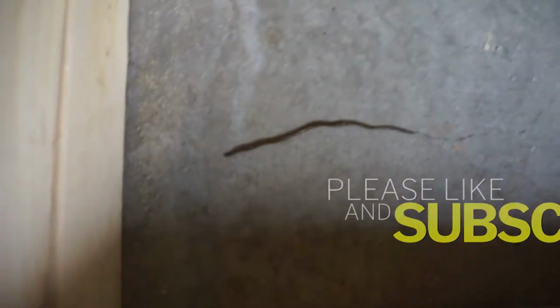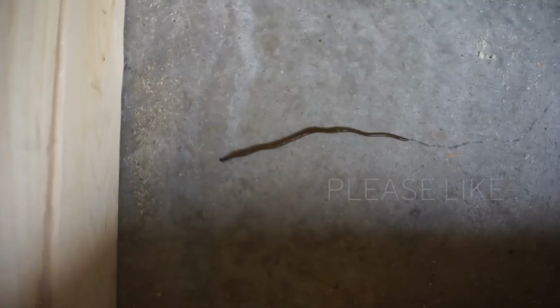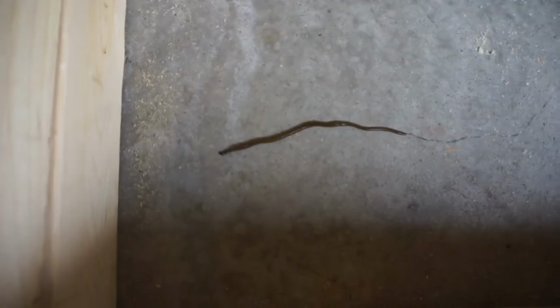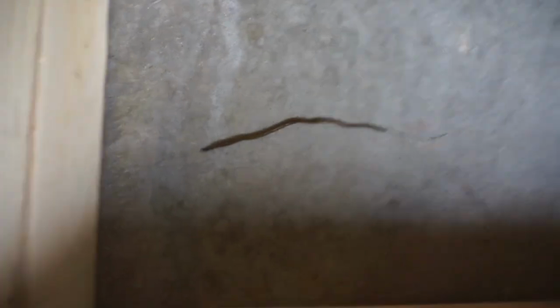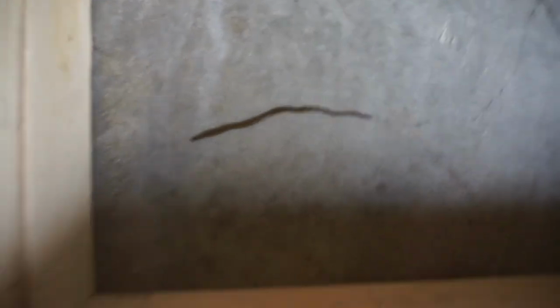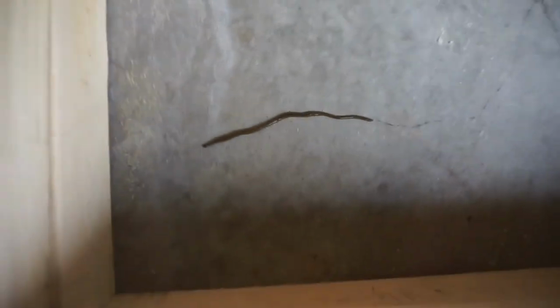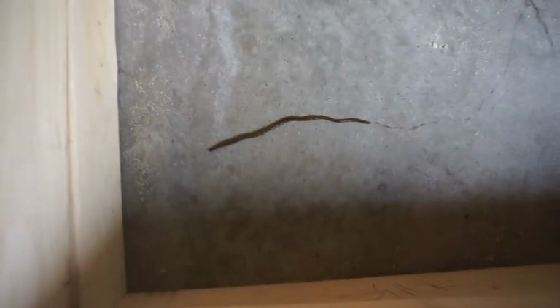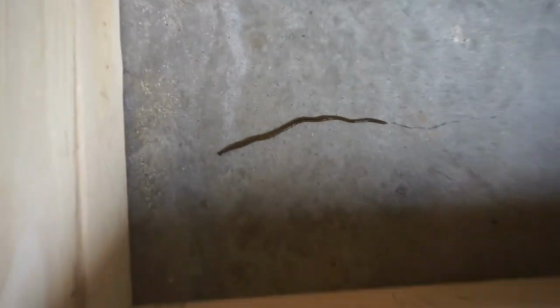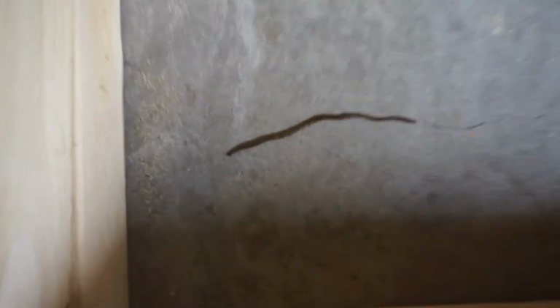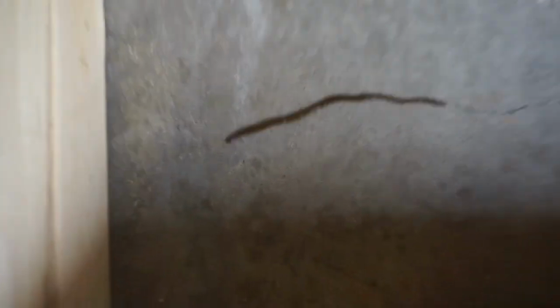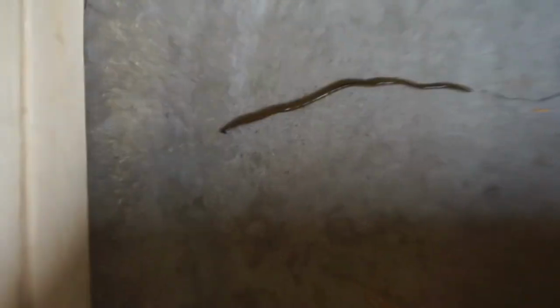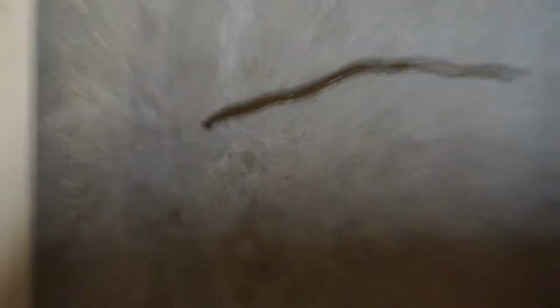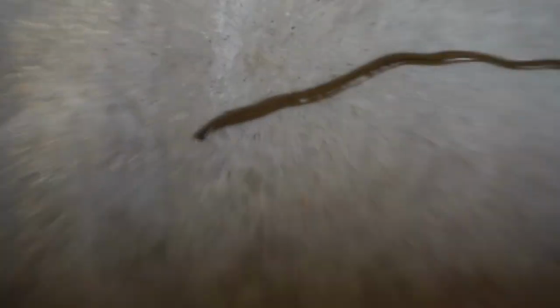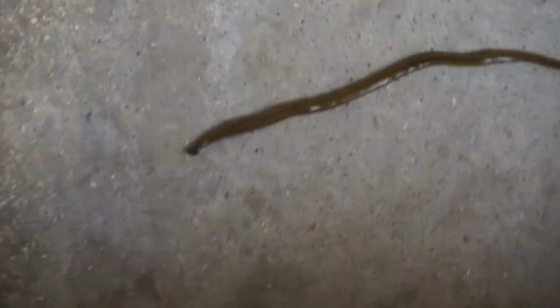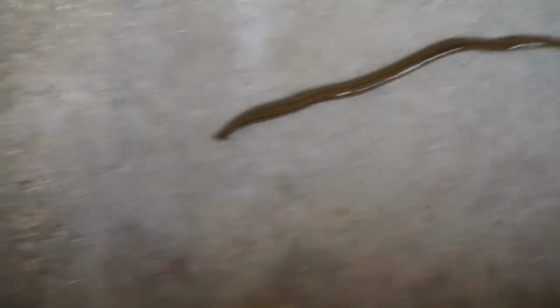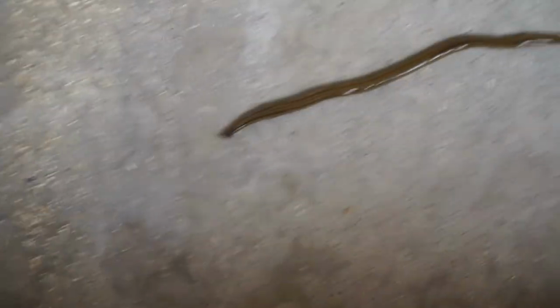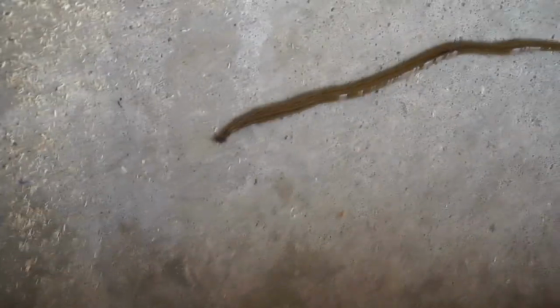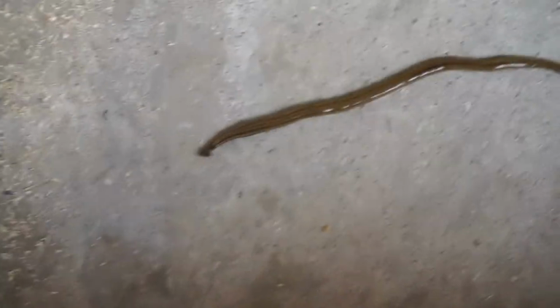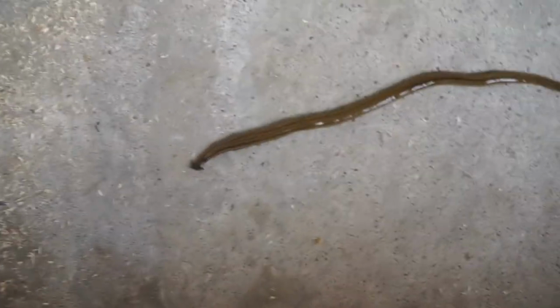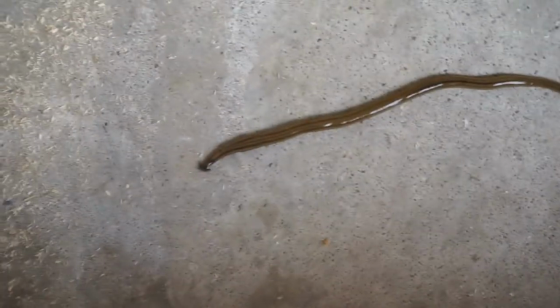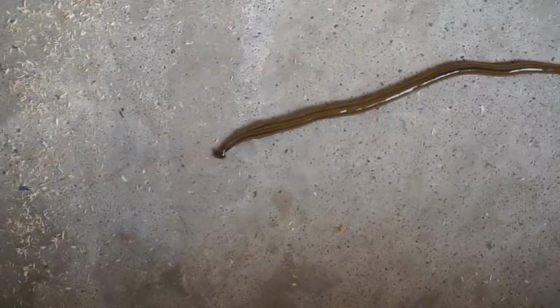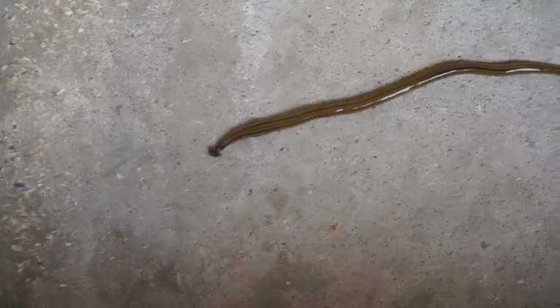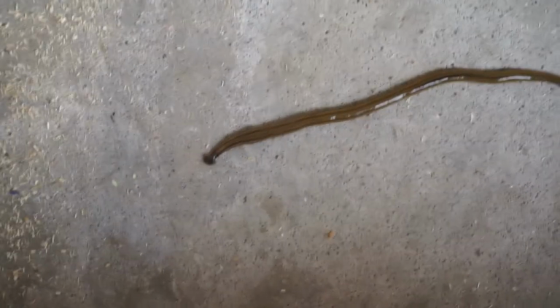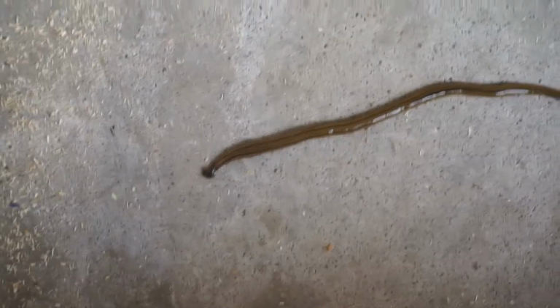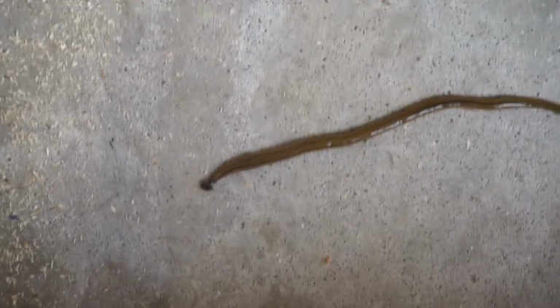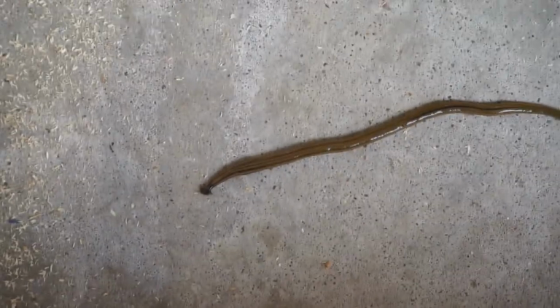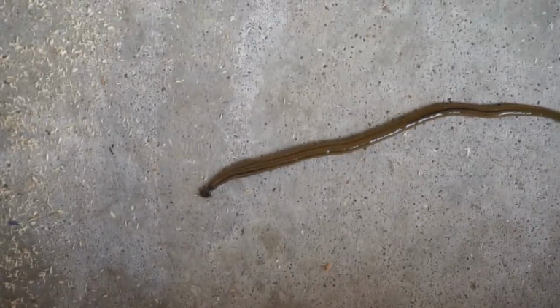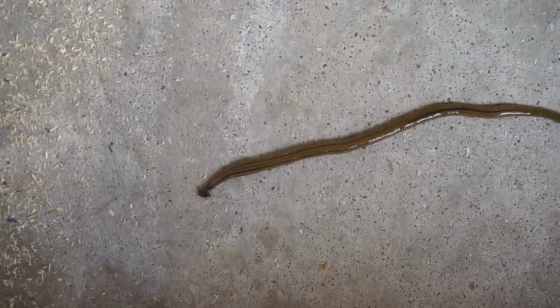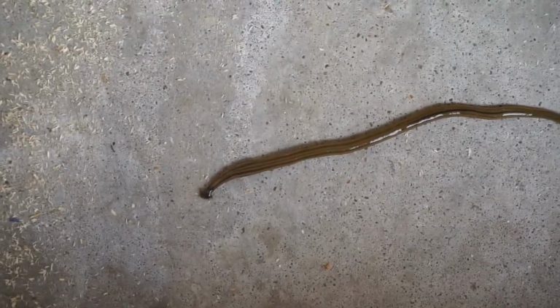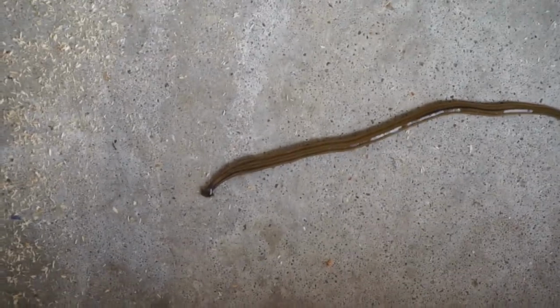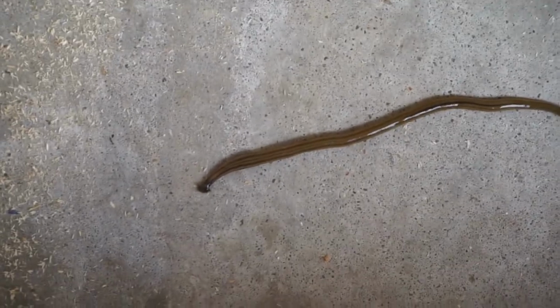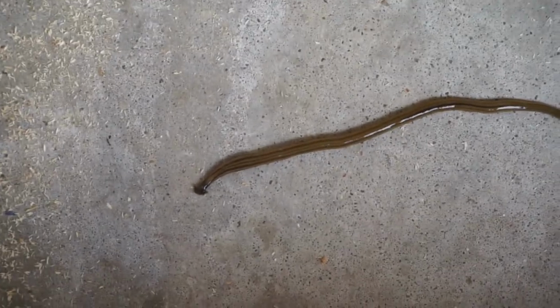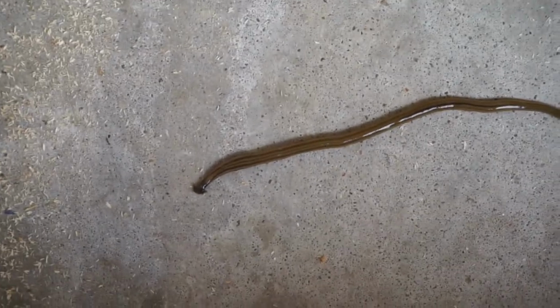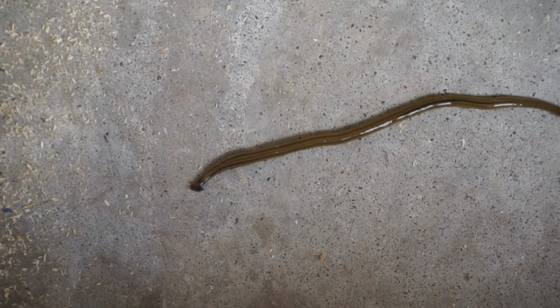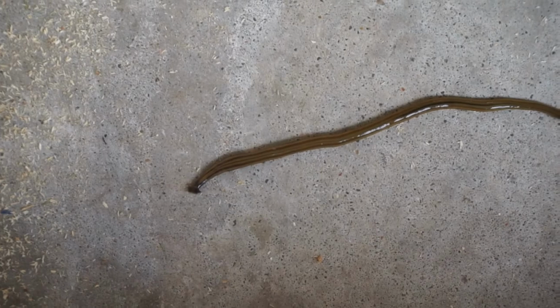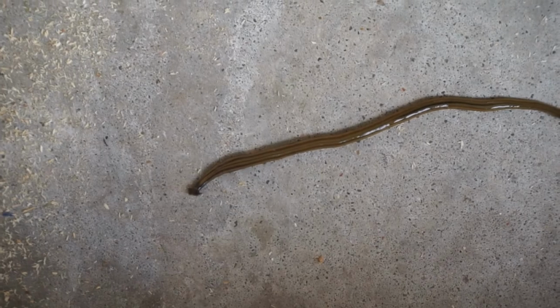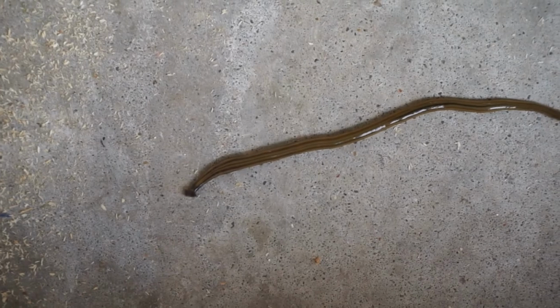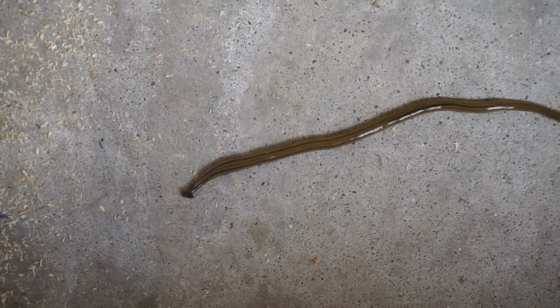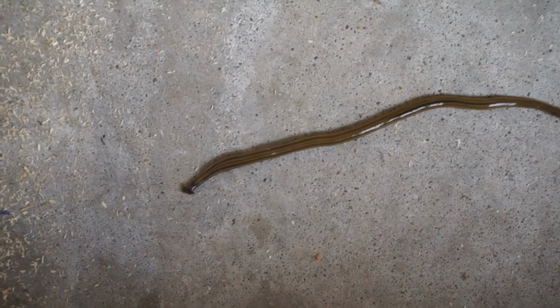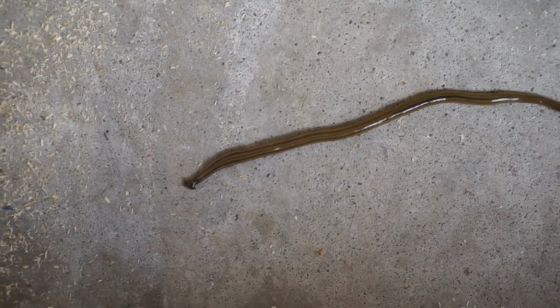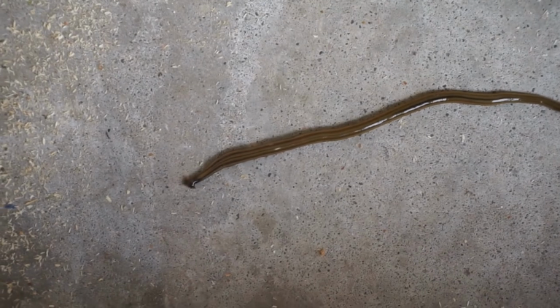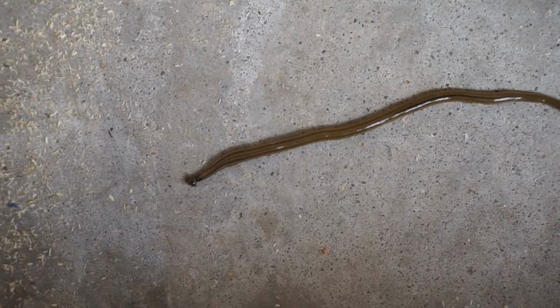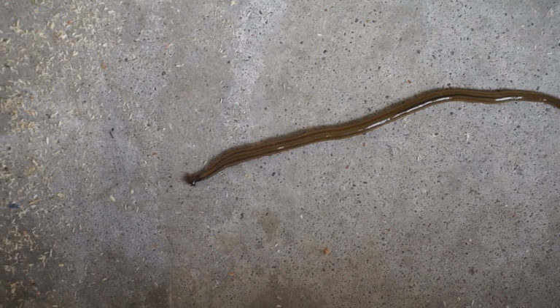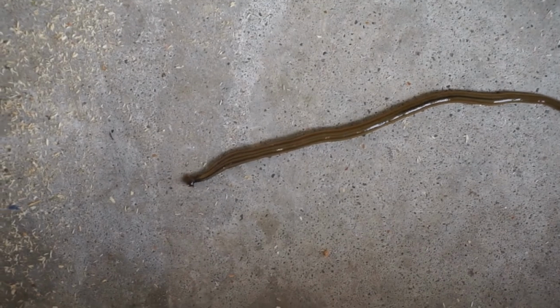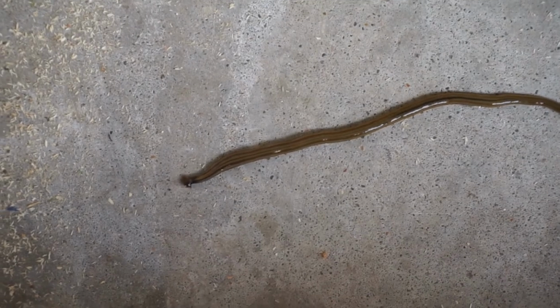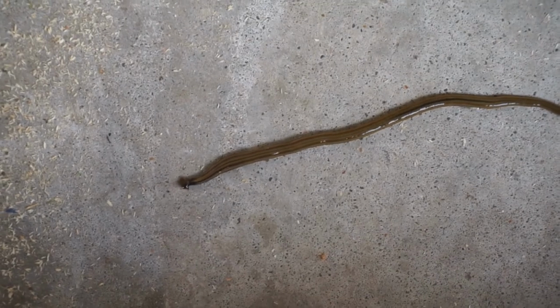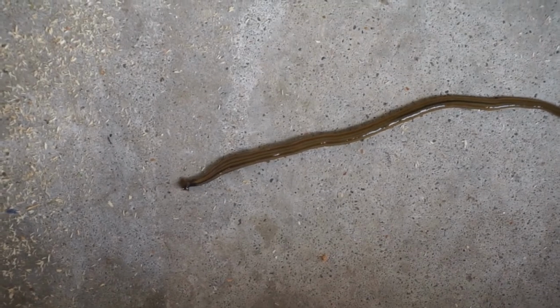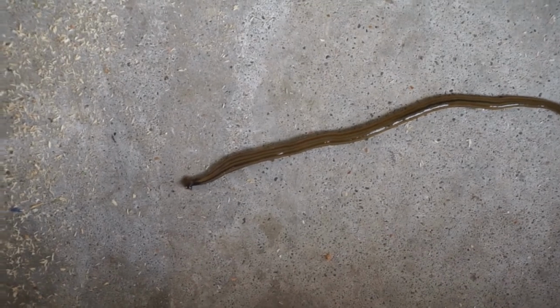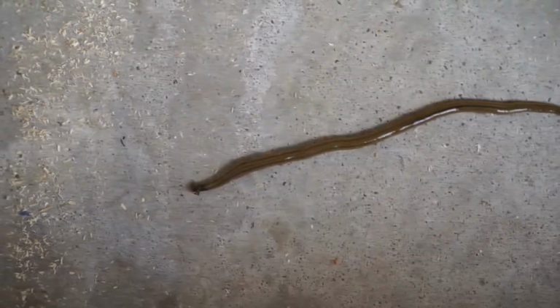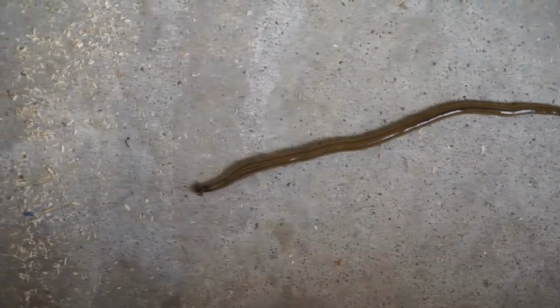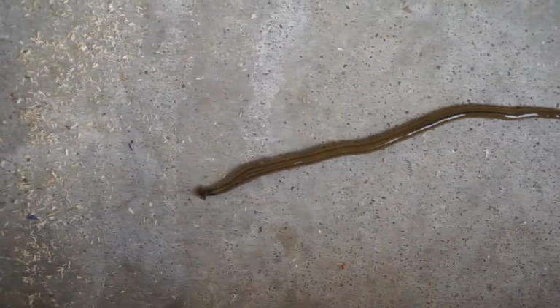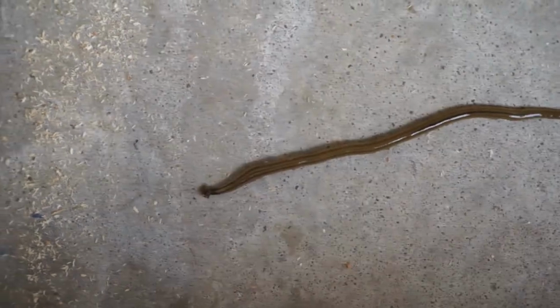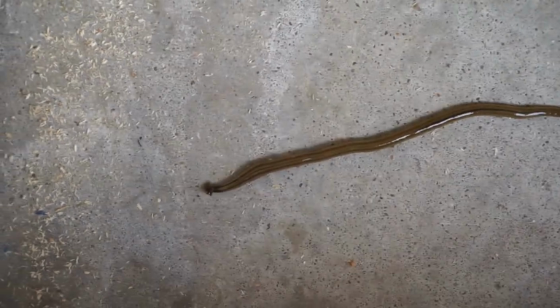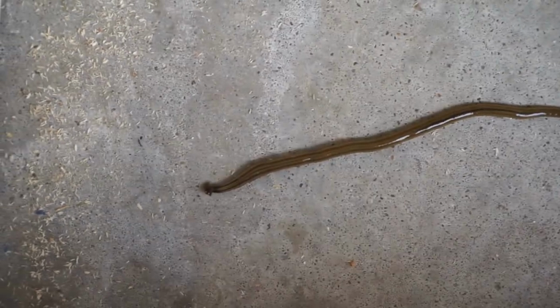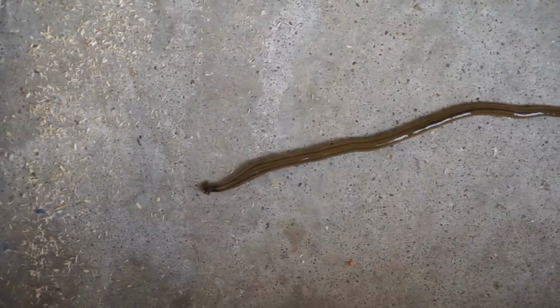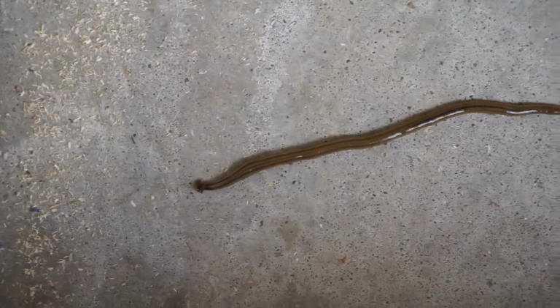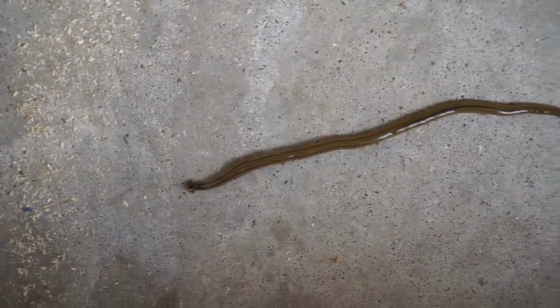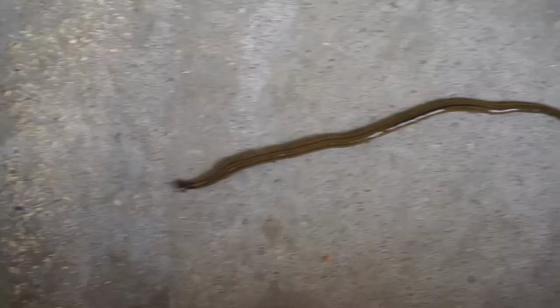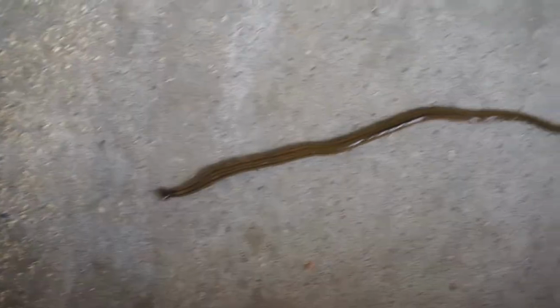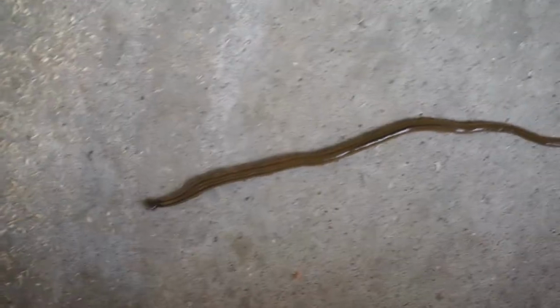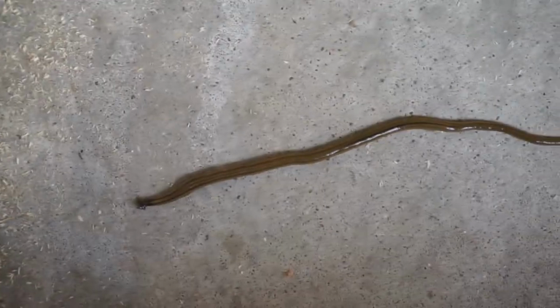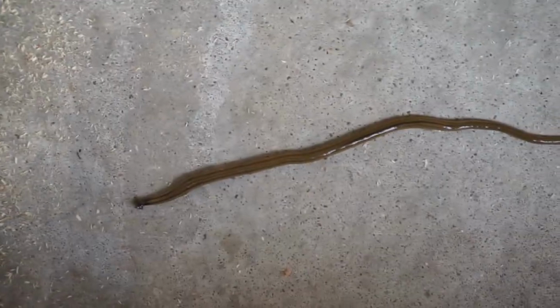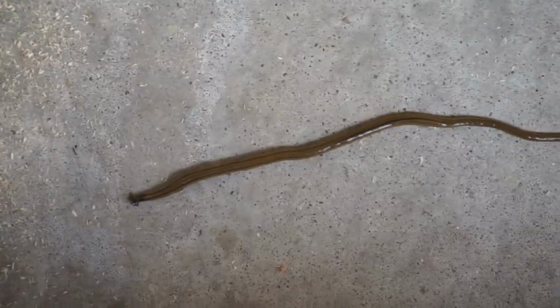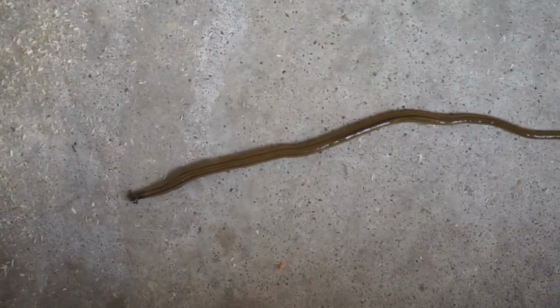Look at that thing — it's one of those hammerhead worms. Apparently they're toxic.